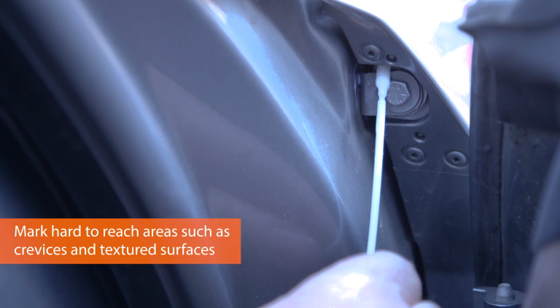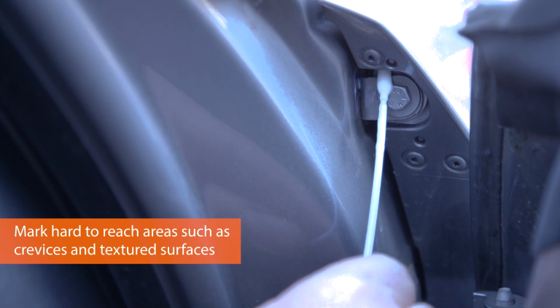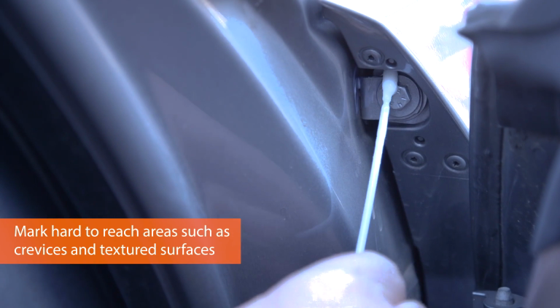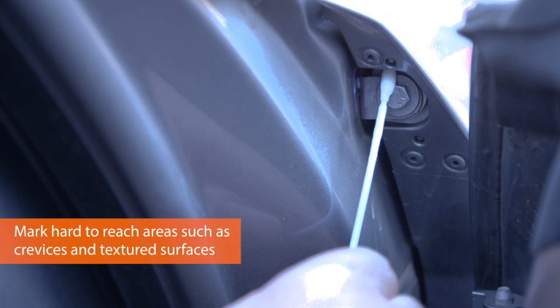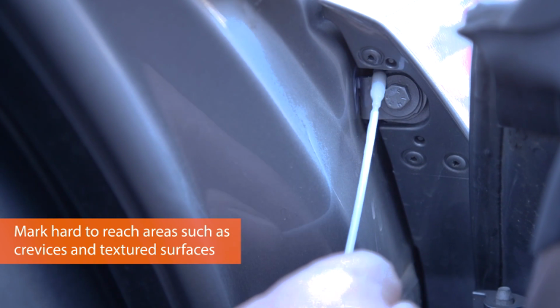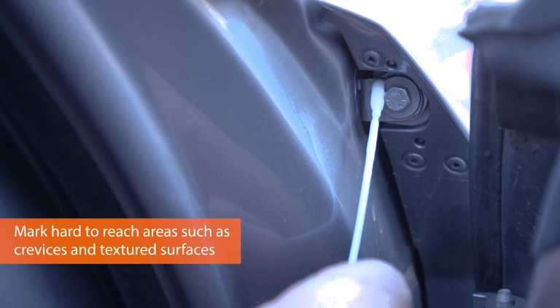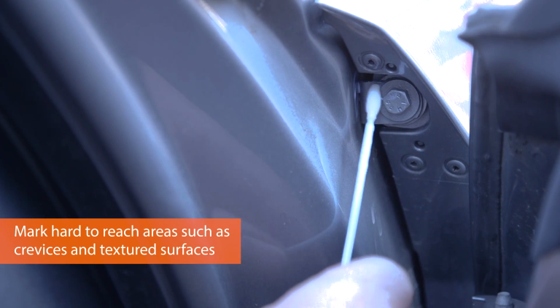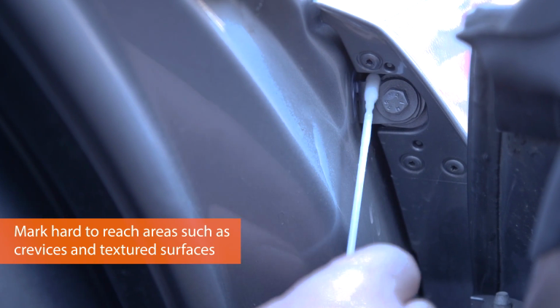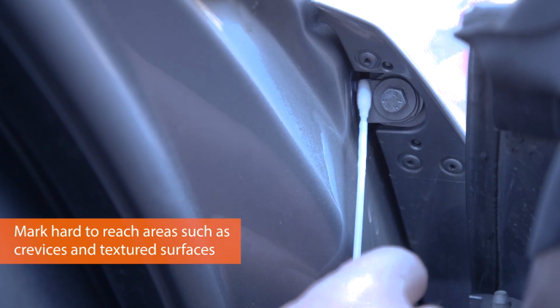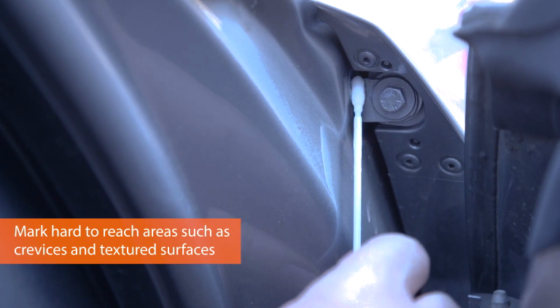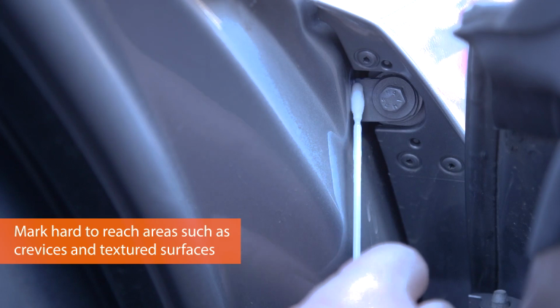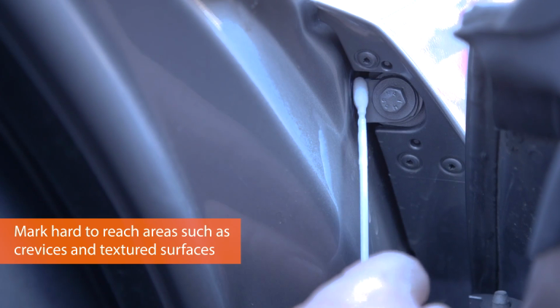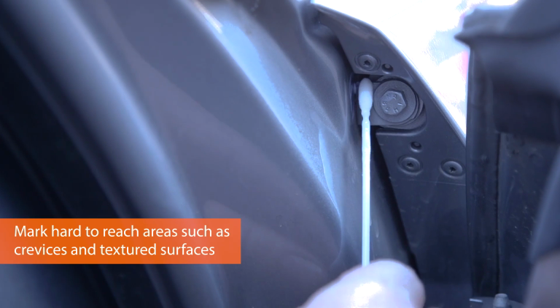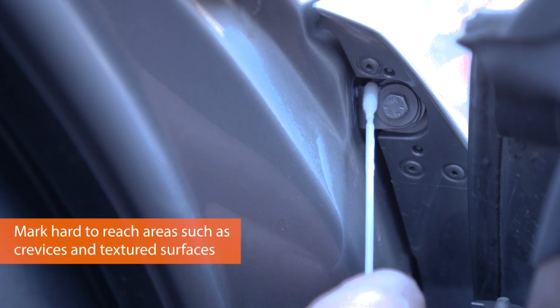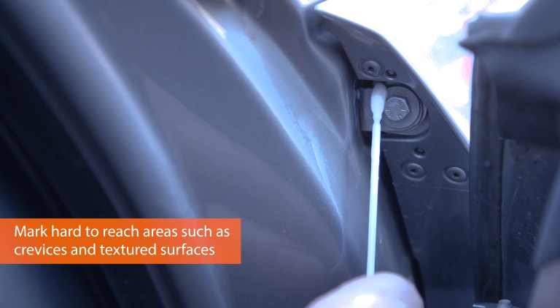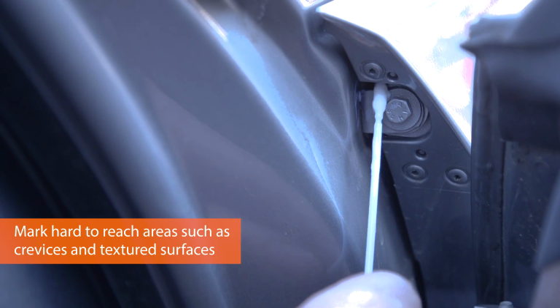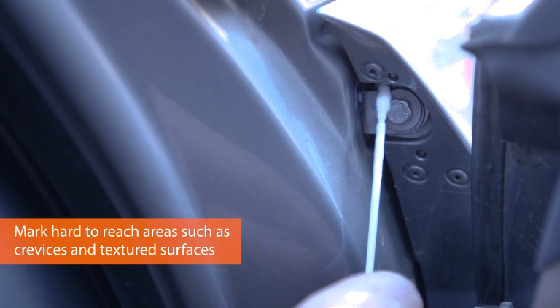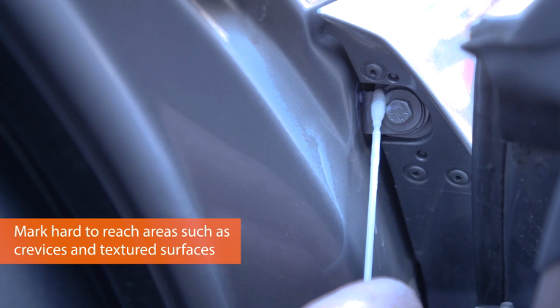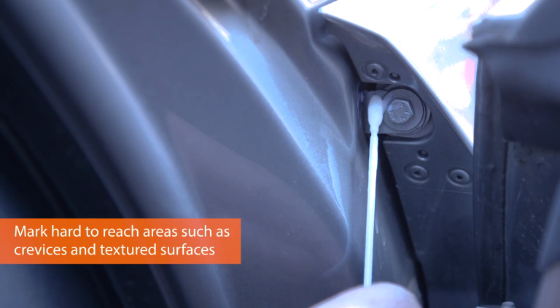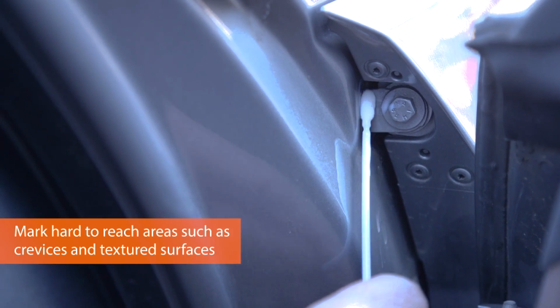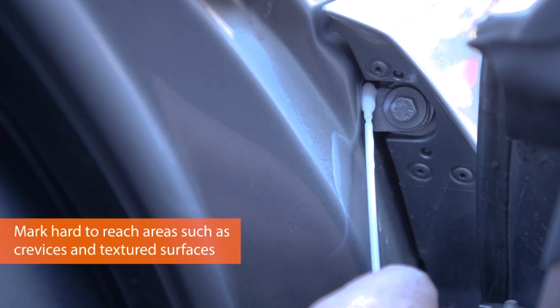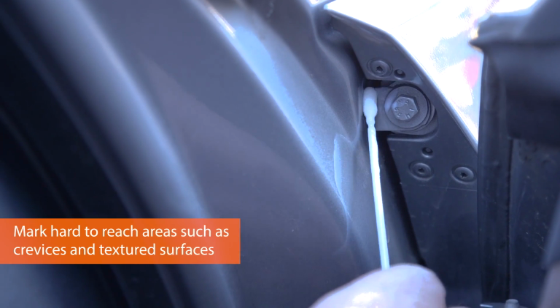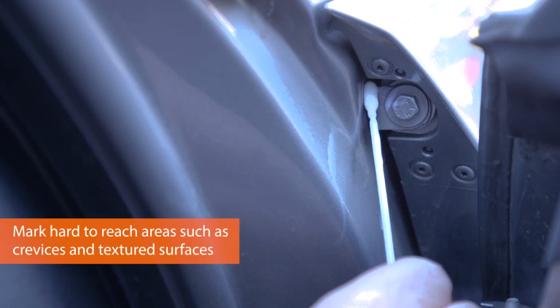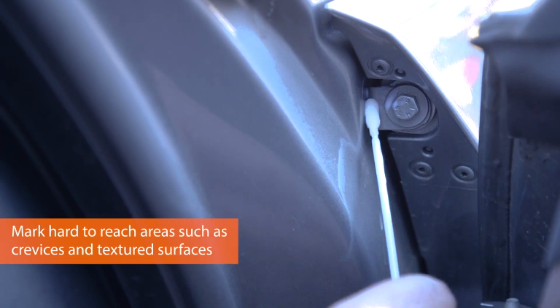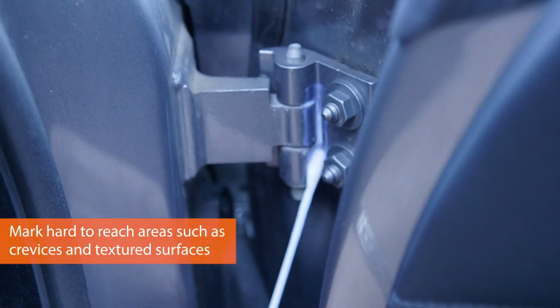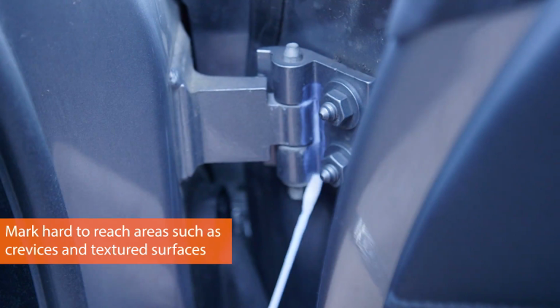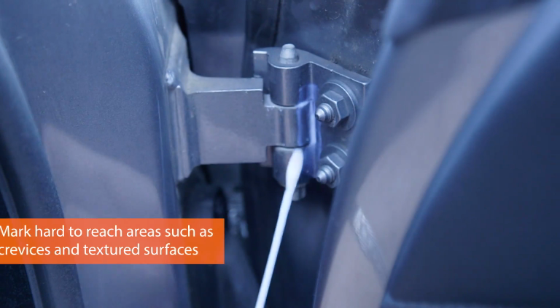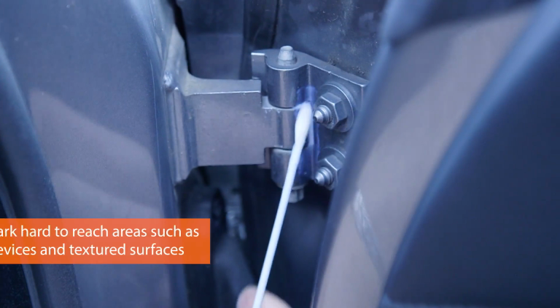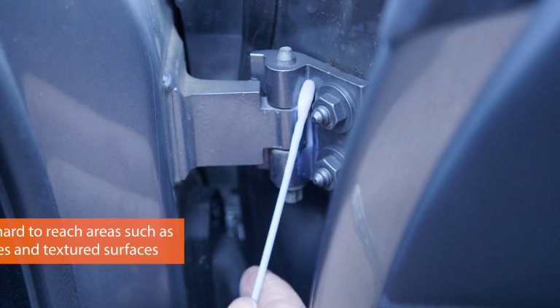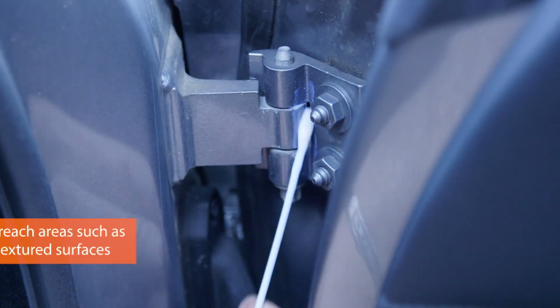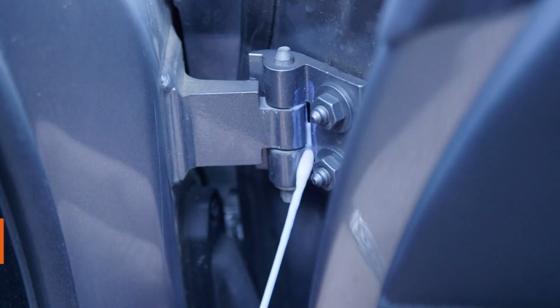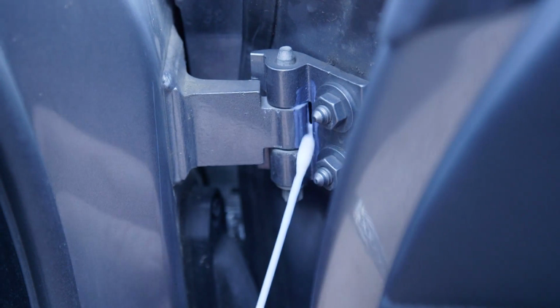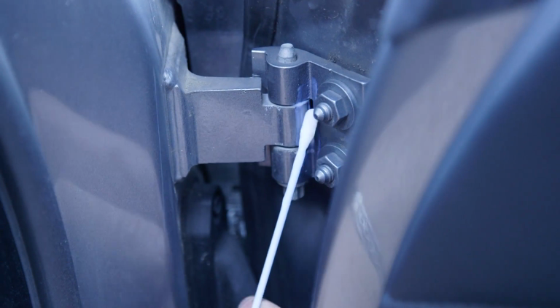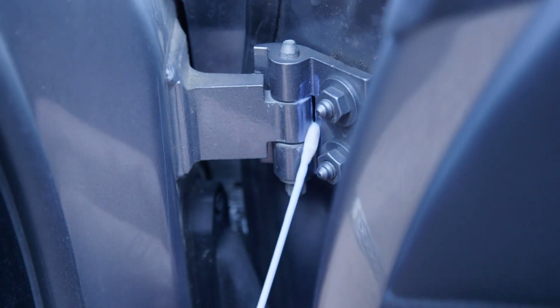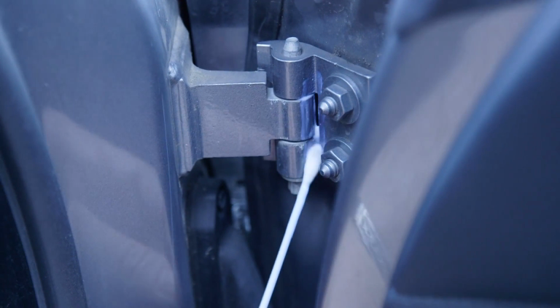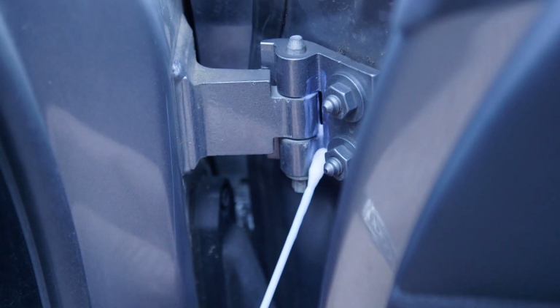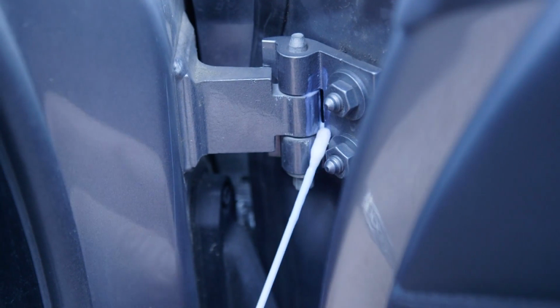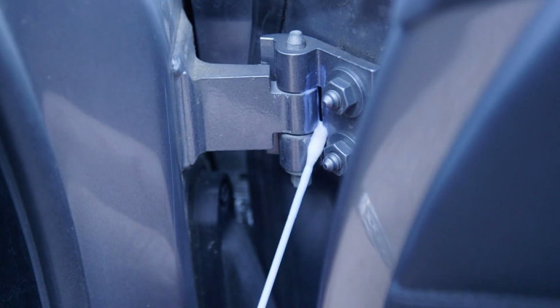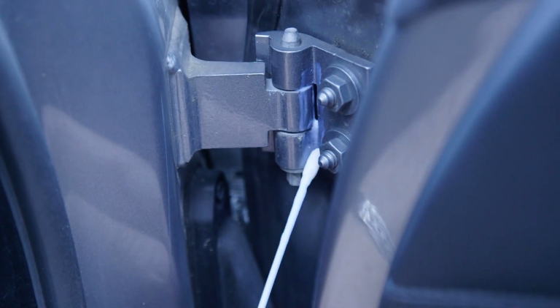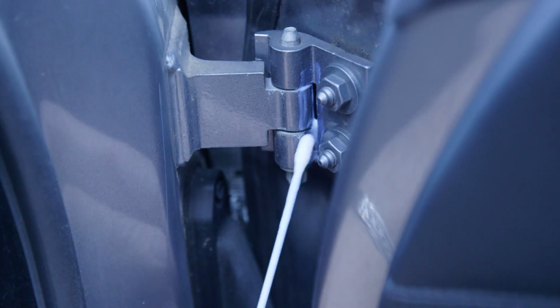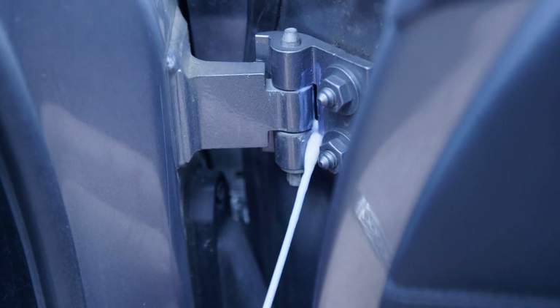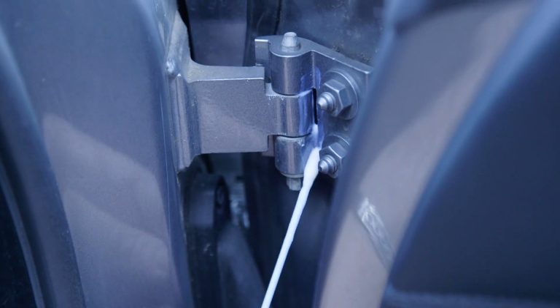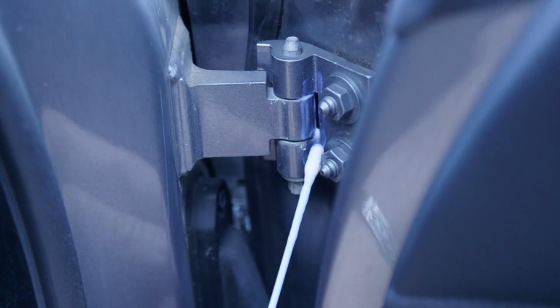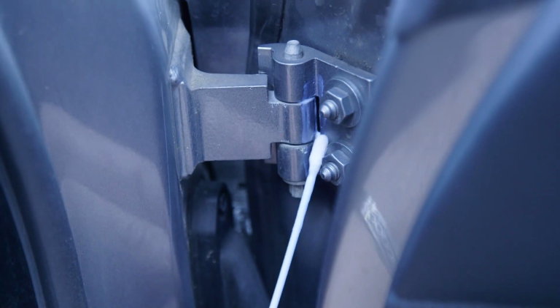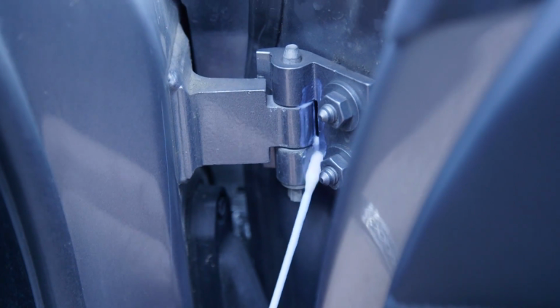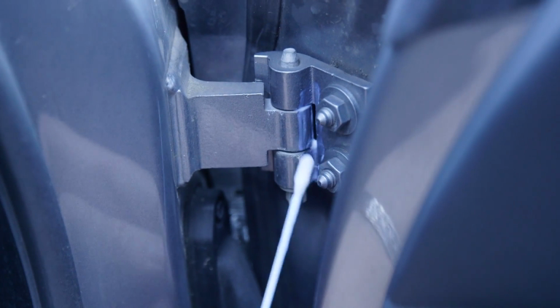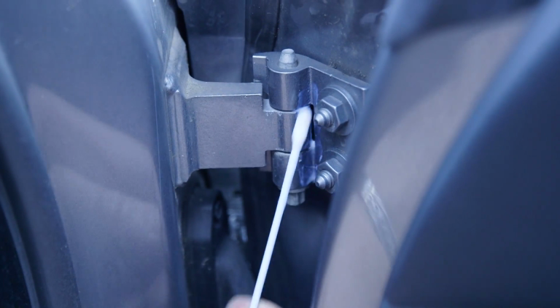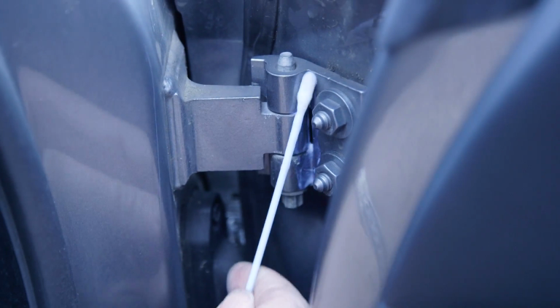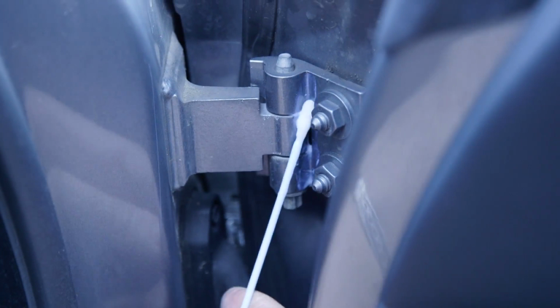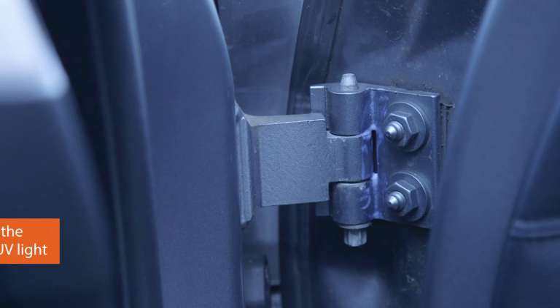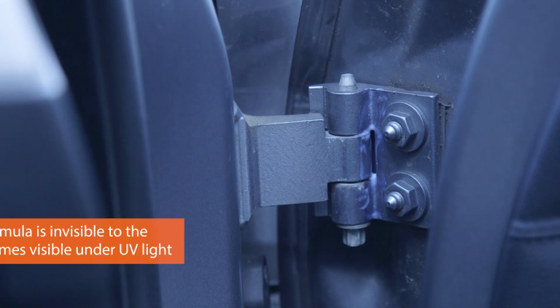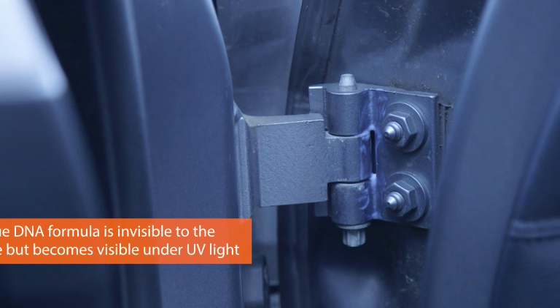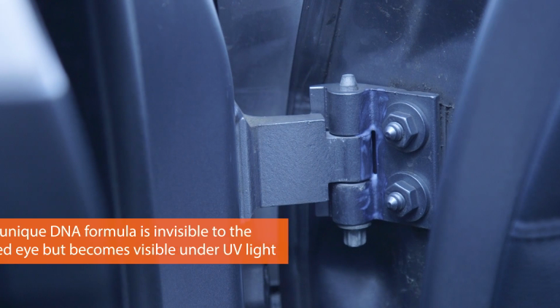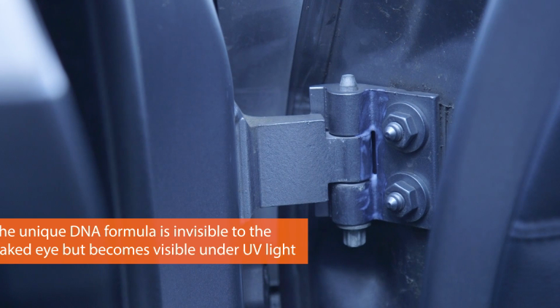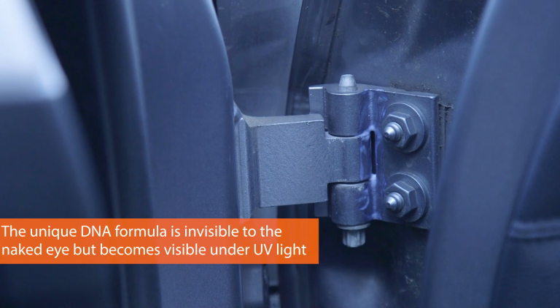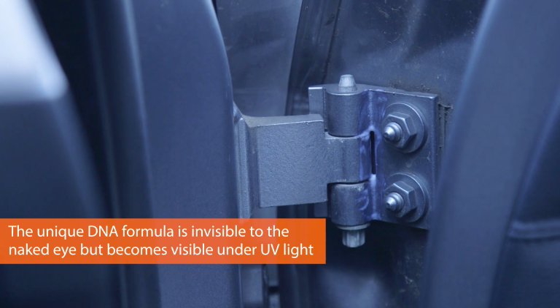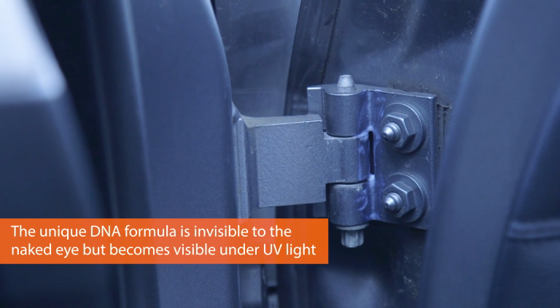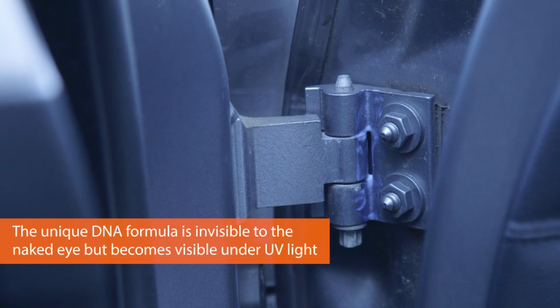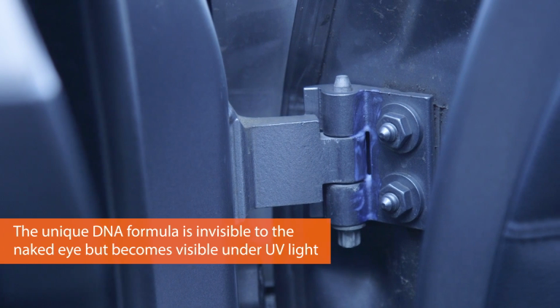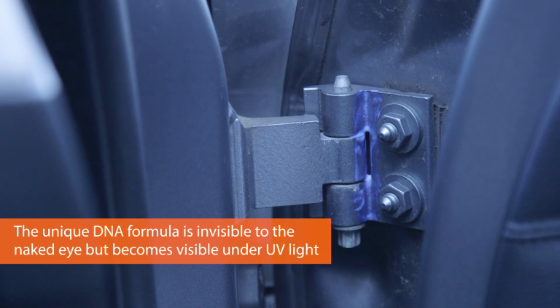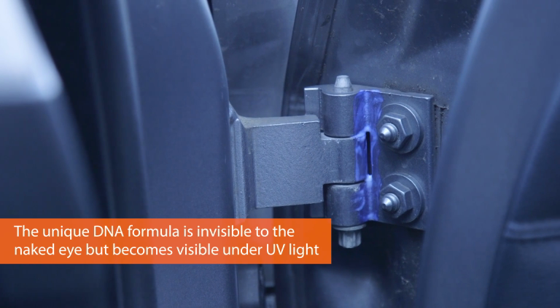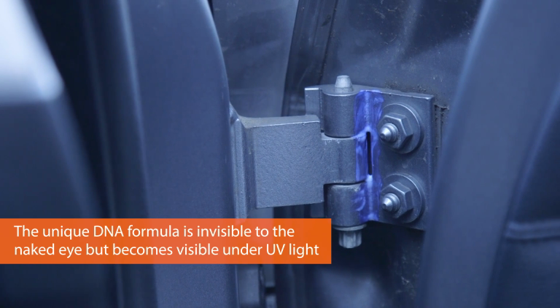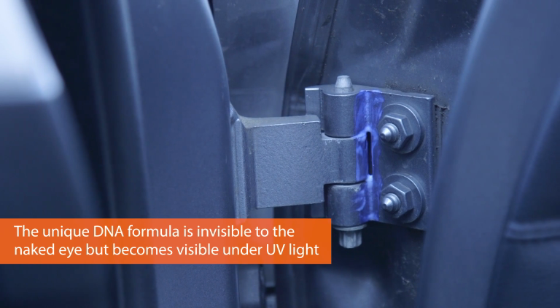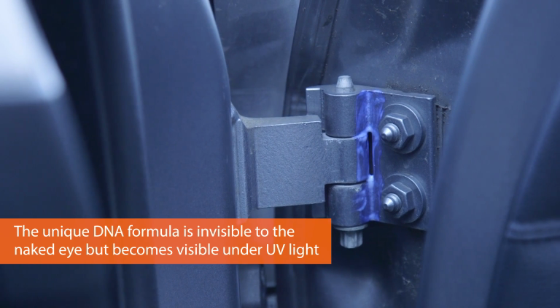The crevices where it's easy to get with the applicator but hard to remove by any would-be criminals. This can be applied up to 50 times.